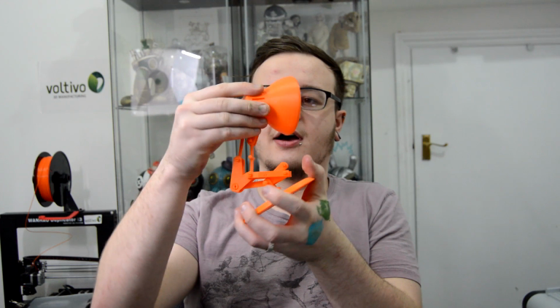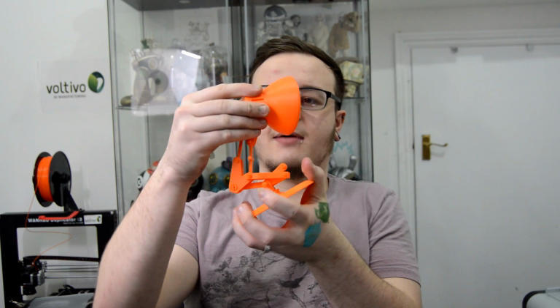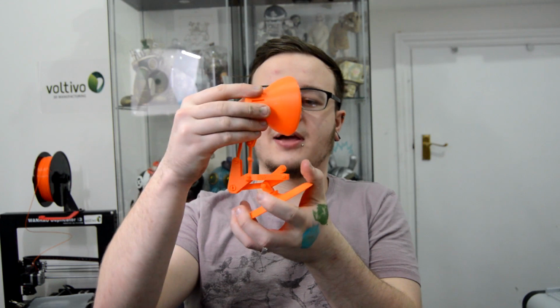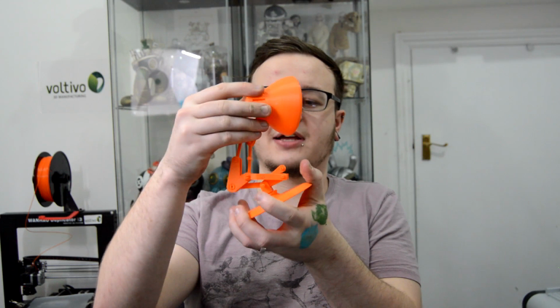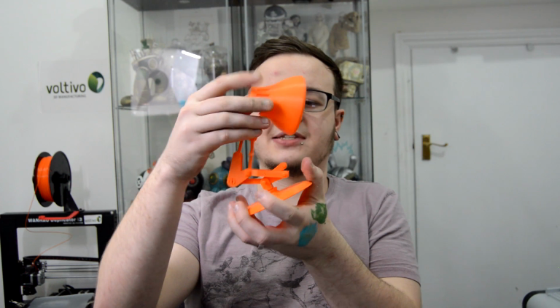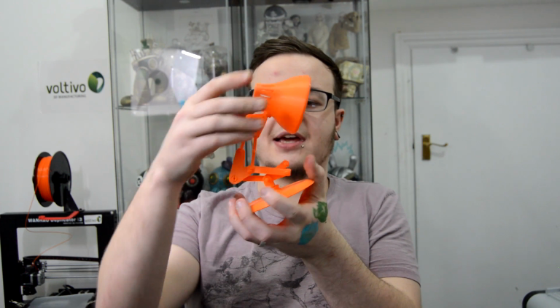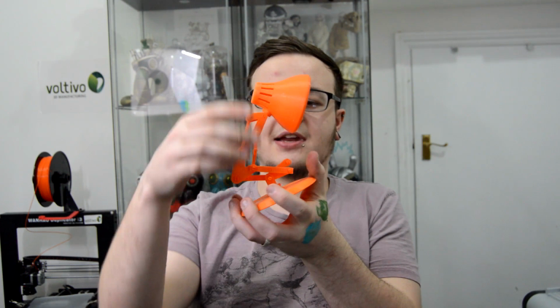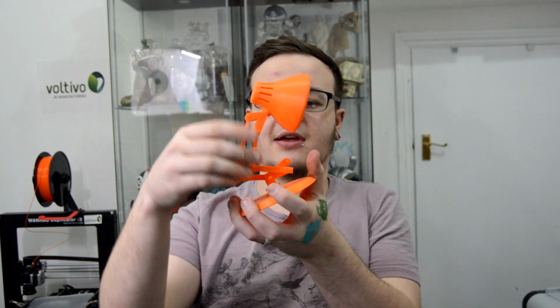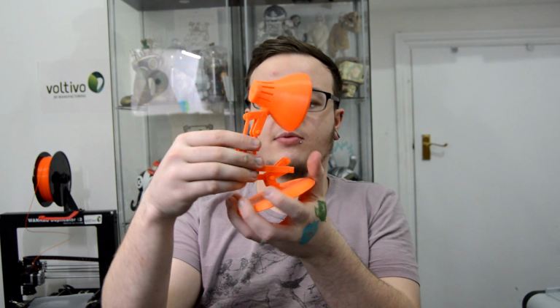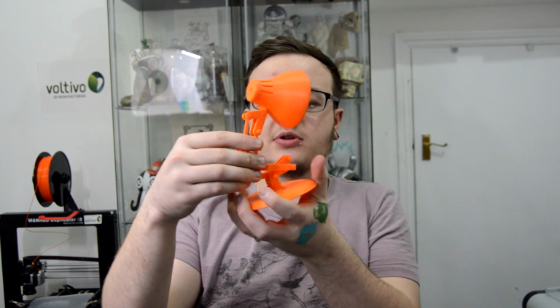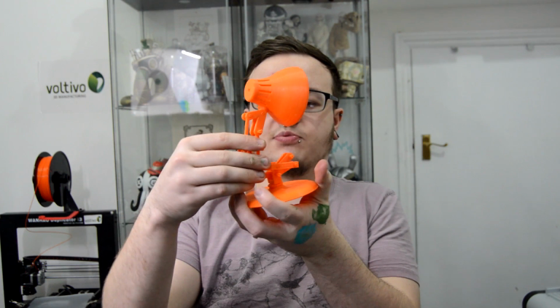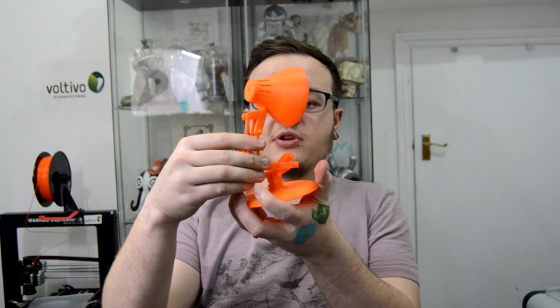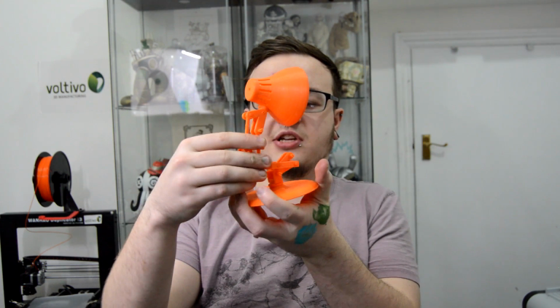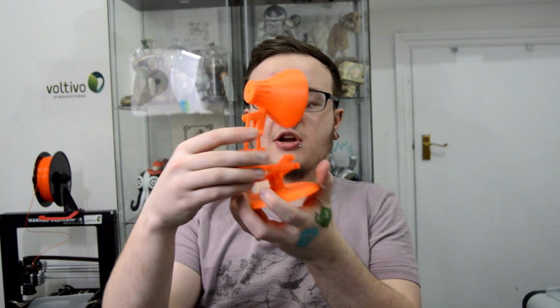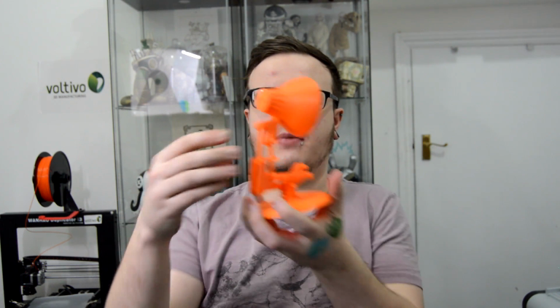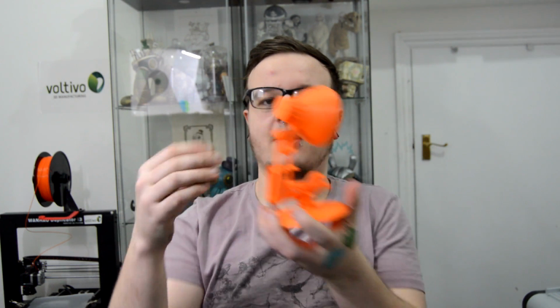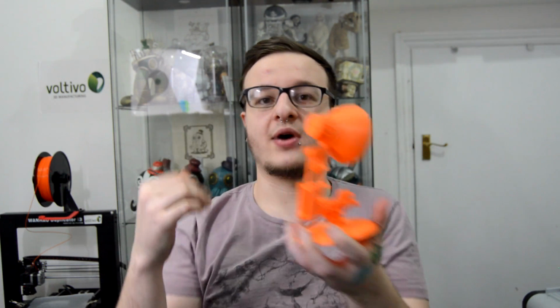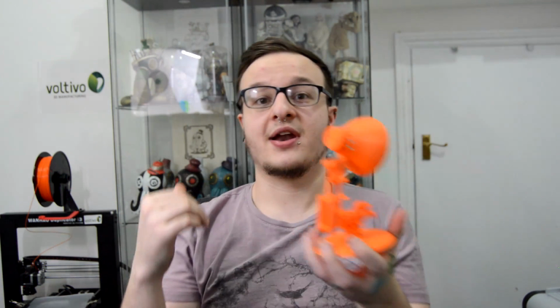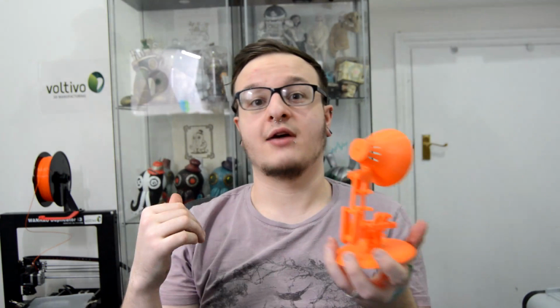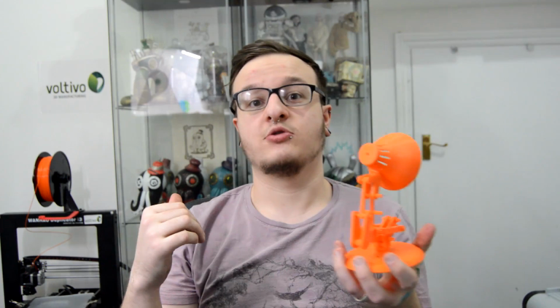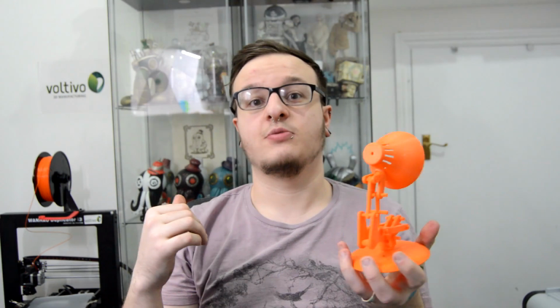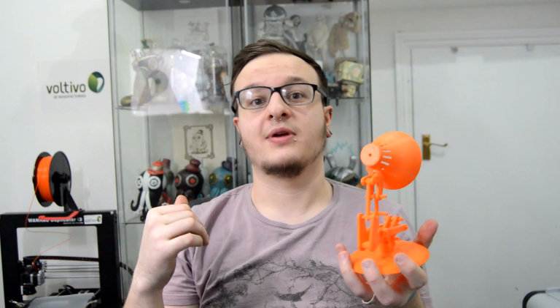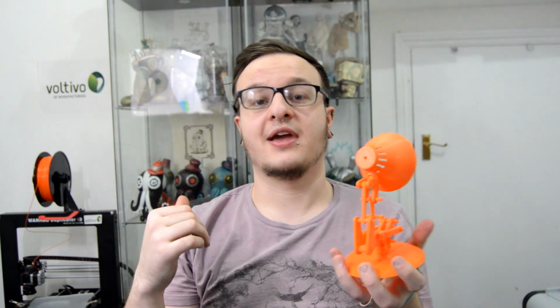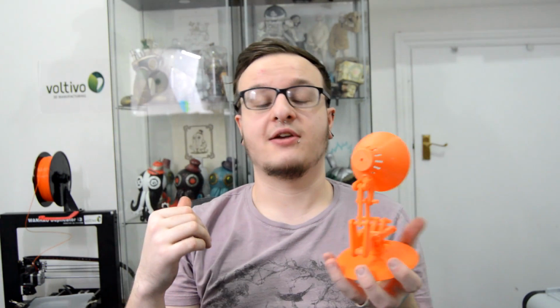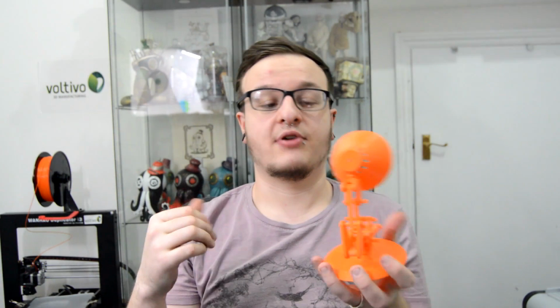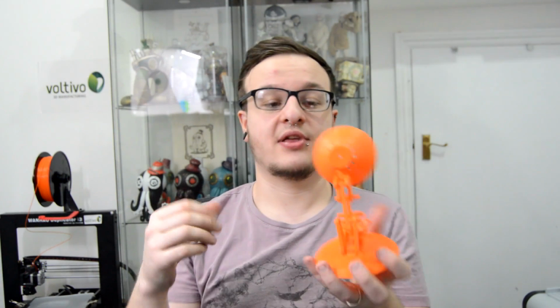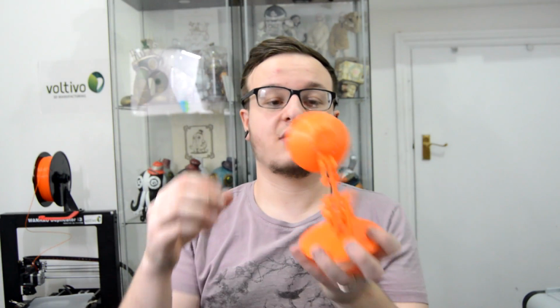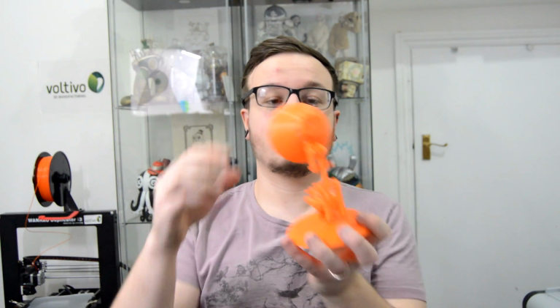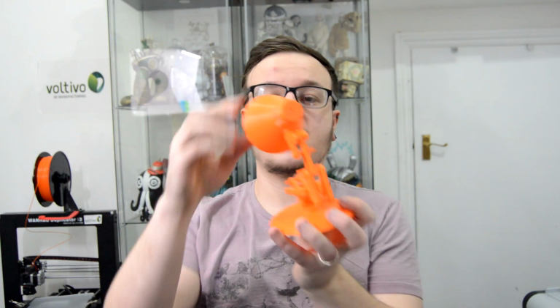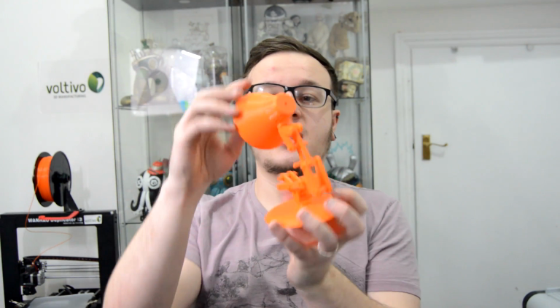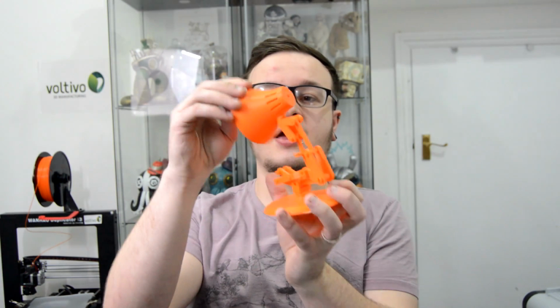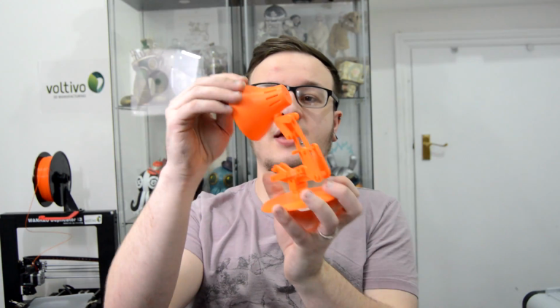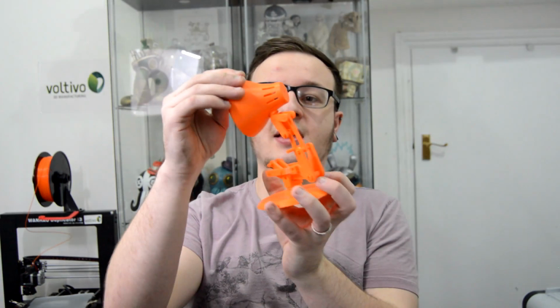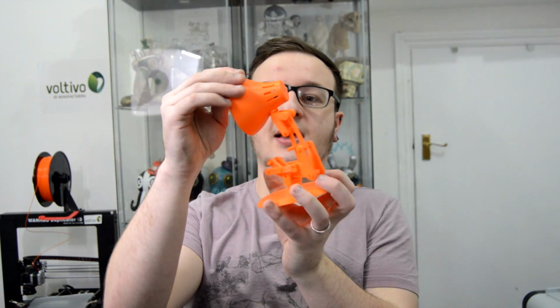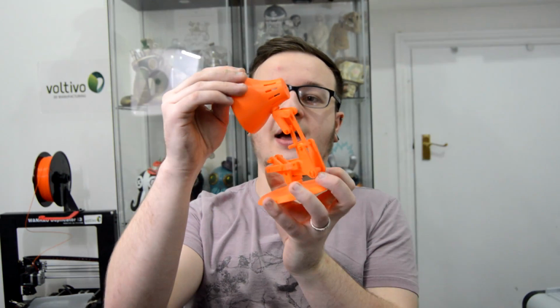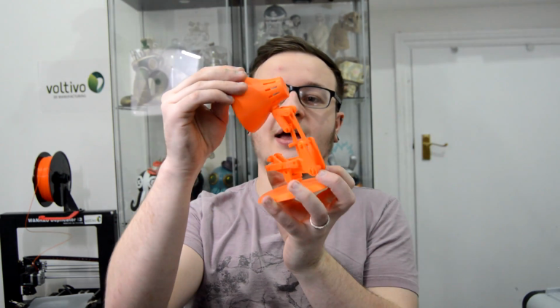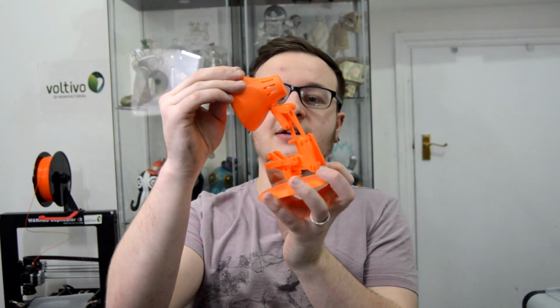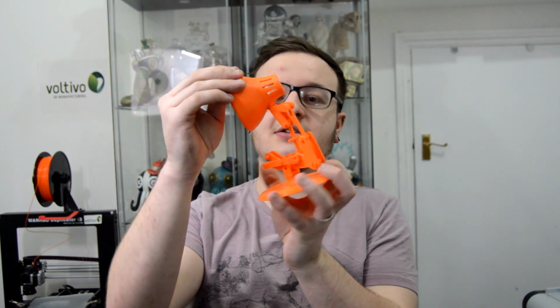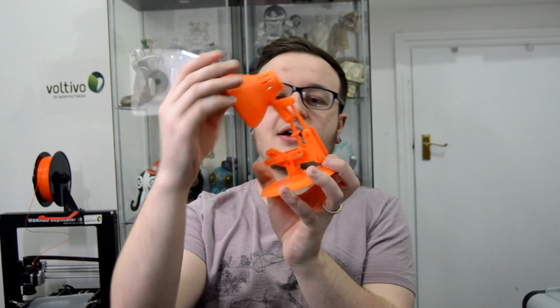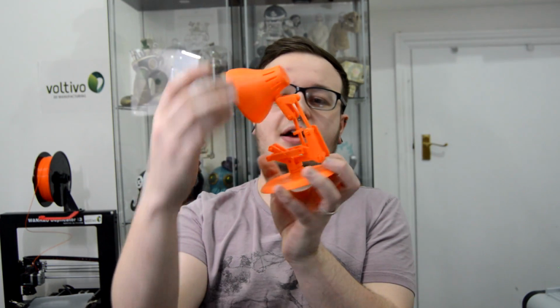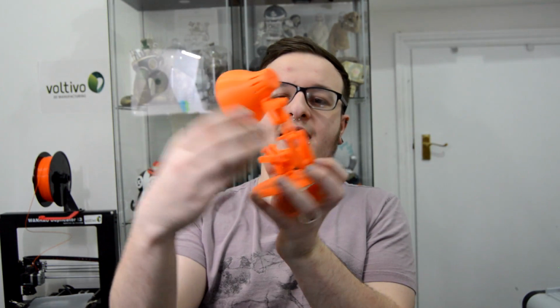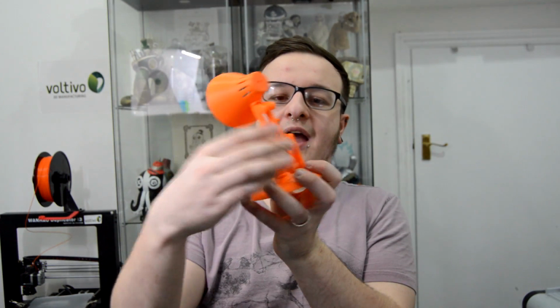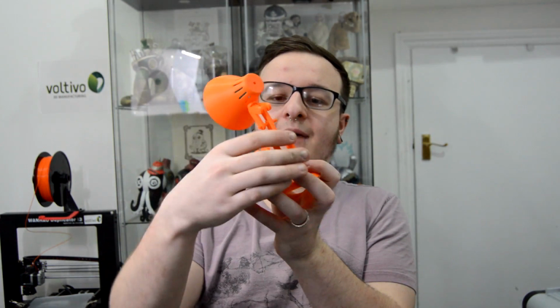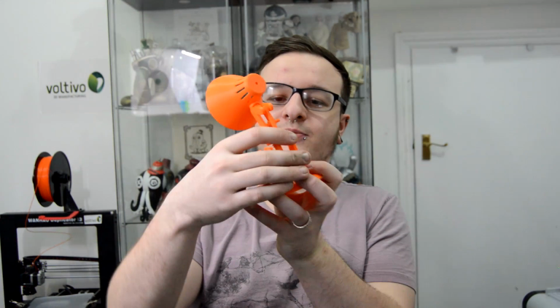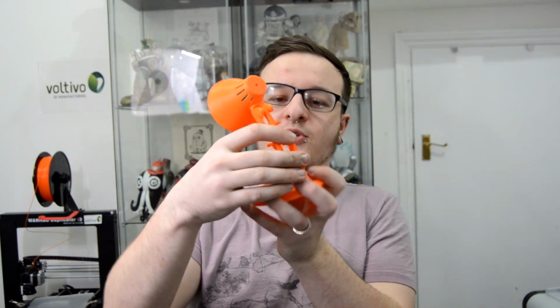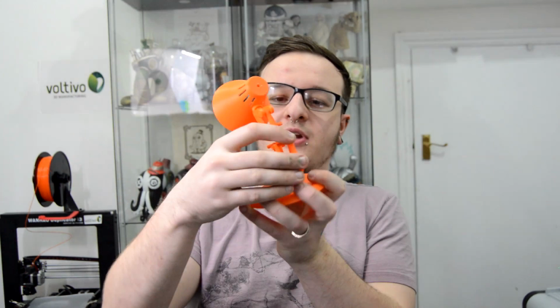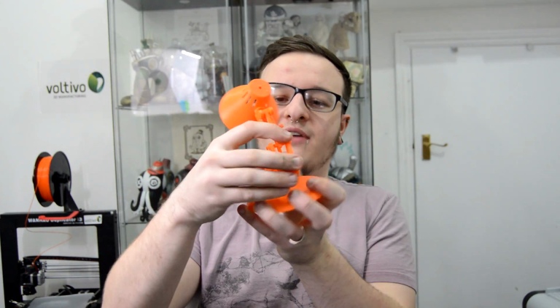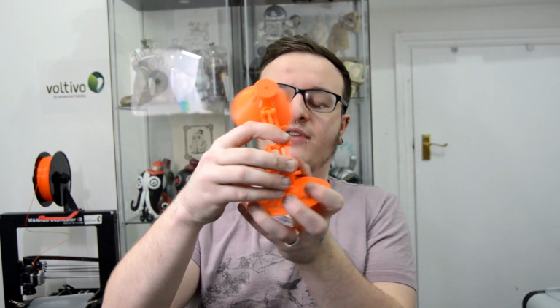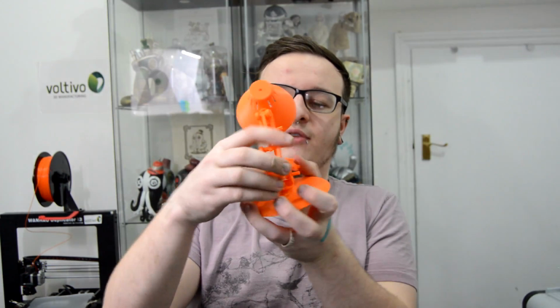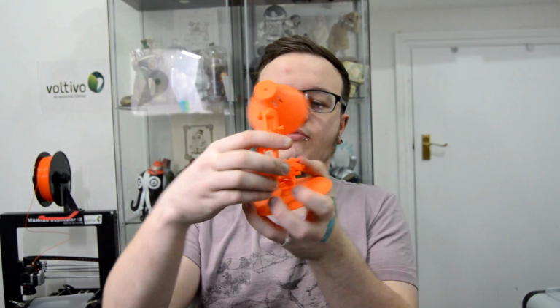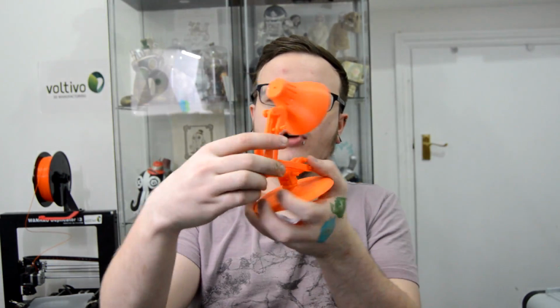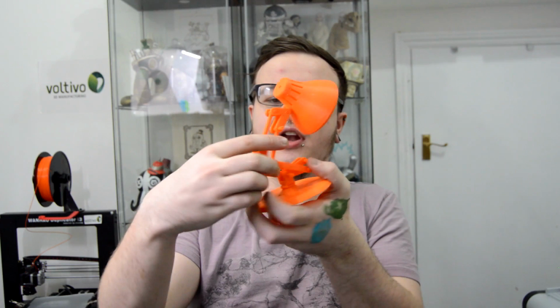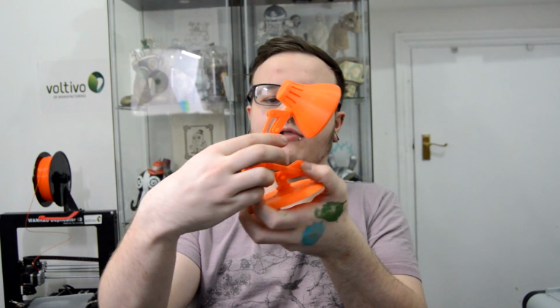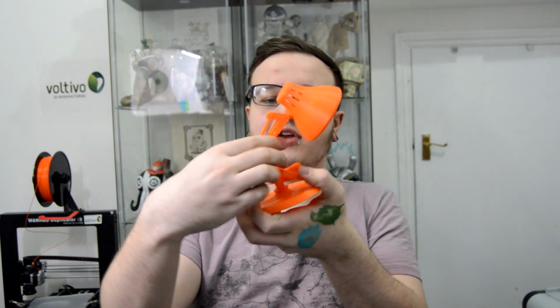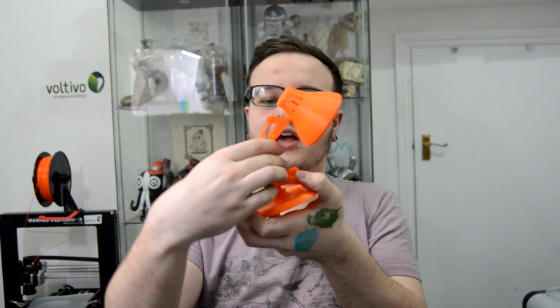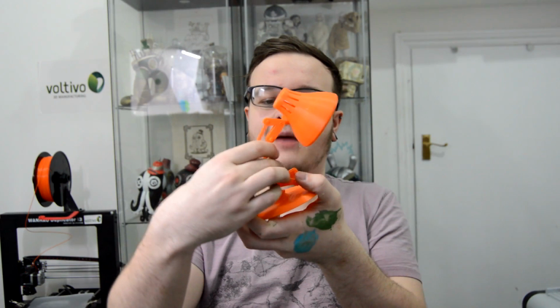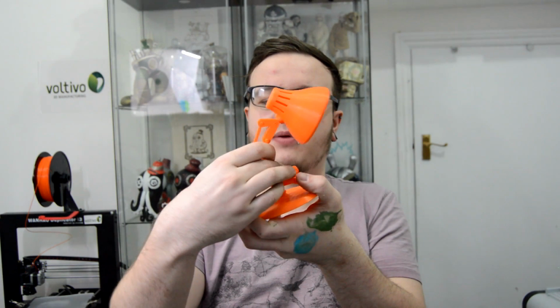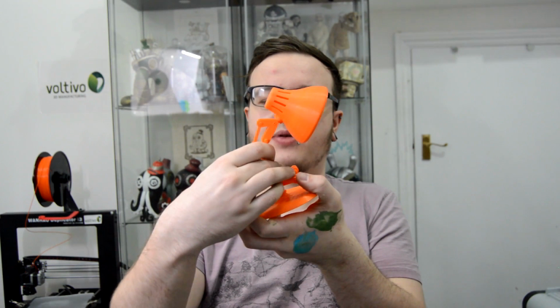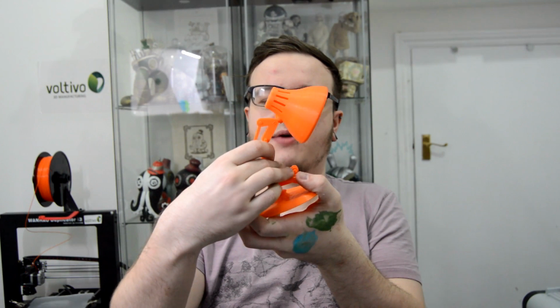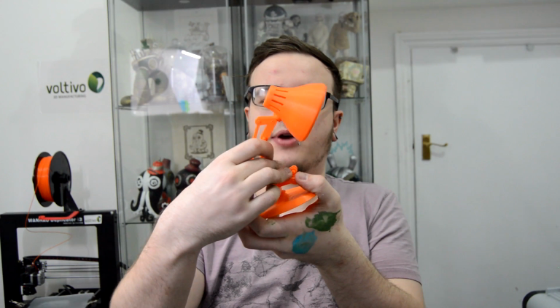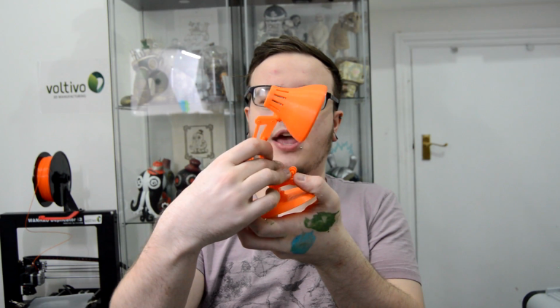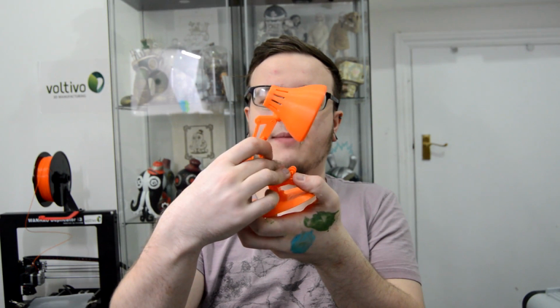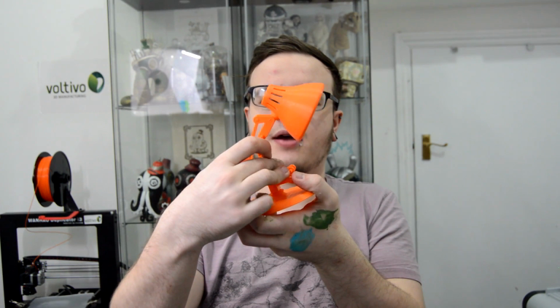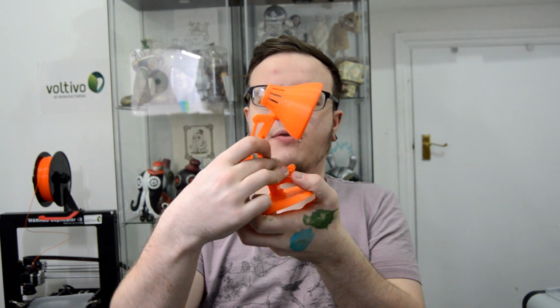It was printed on my OneHow Duplicator i3, and I absolutely love it — really really happy with how it came out.